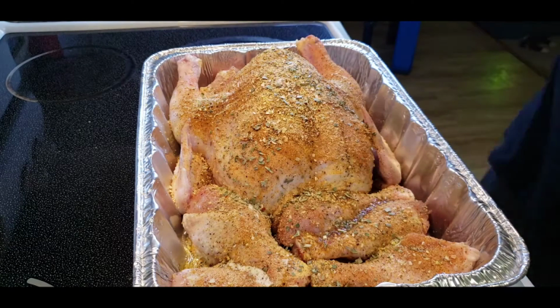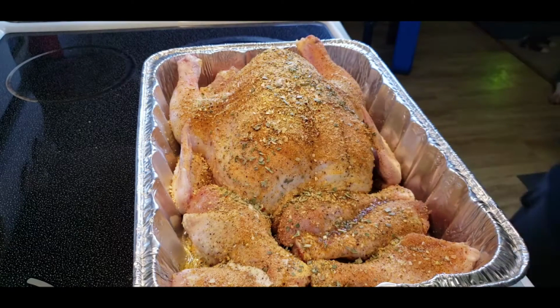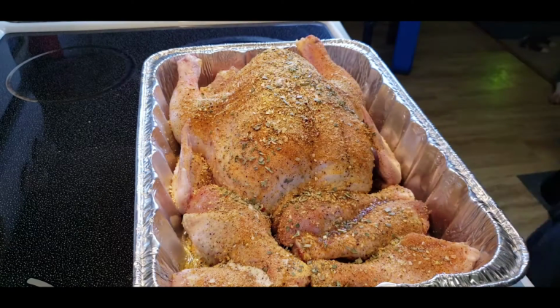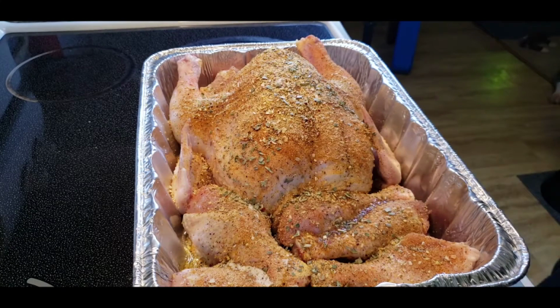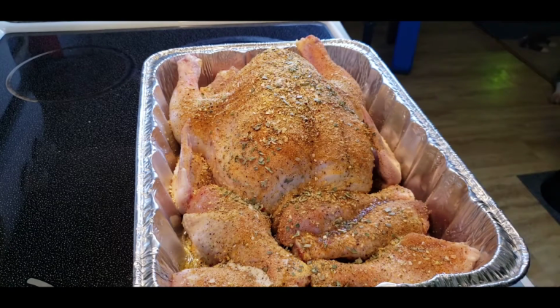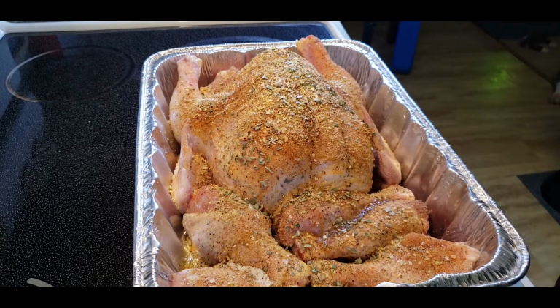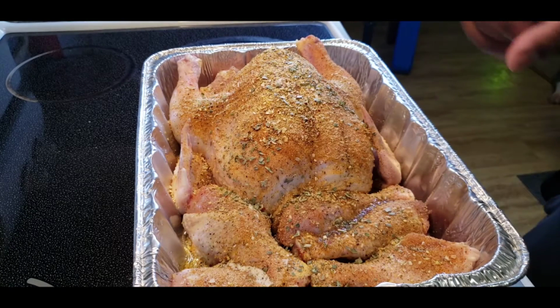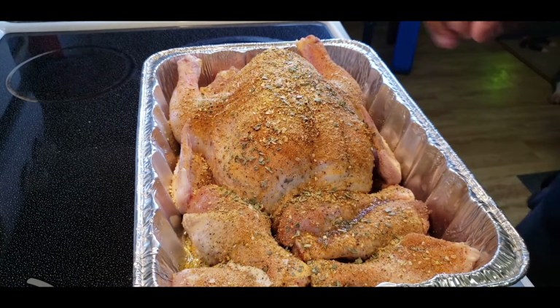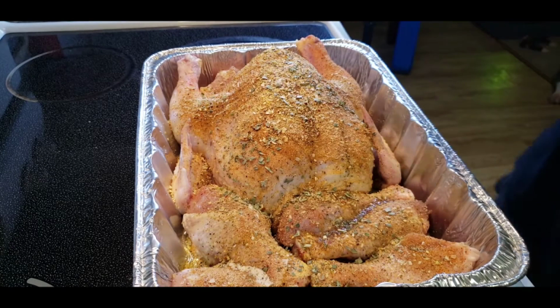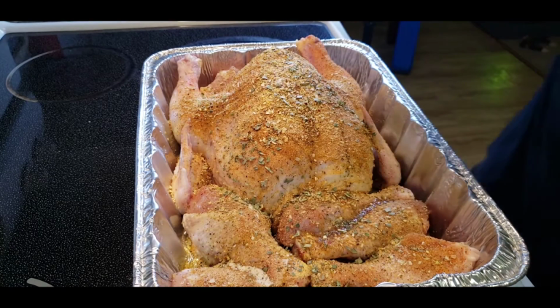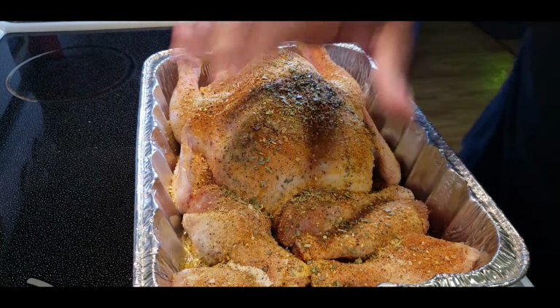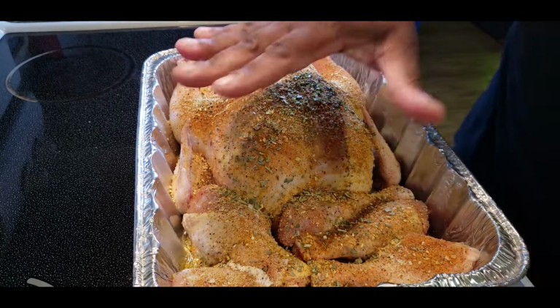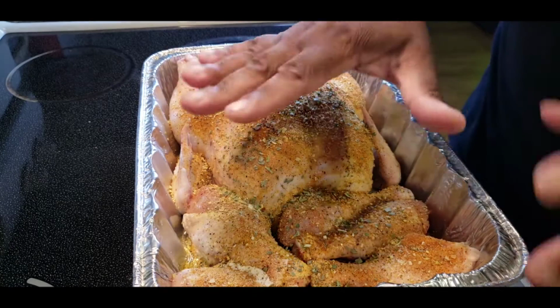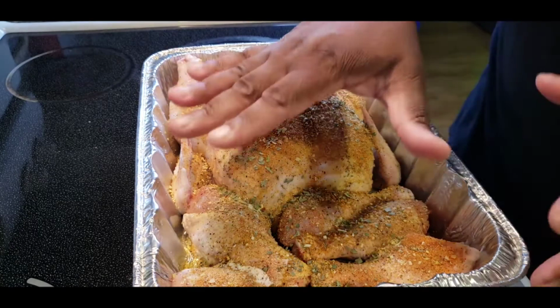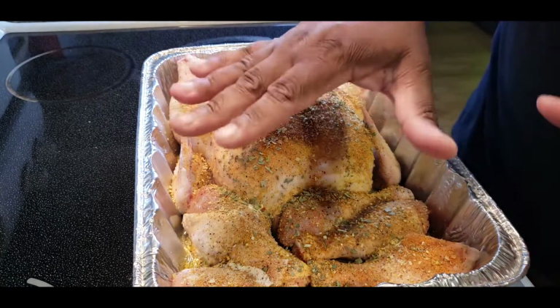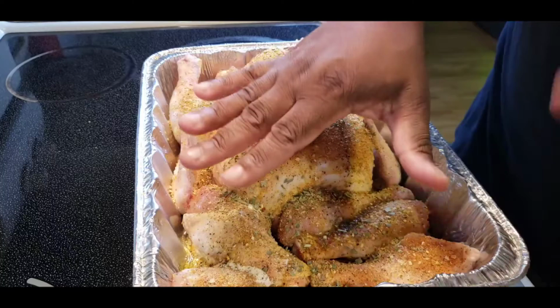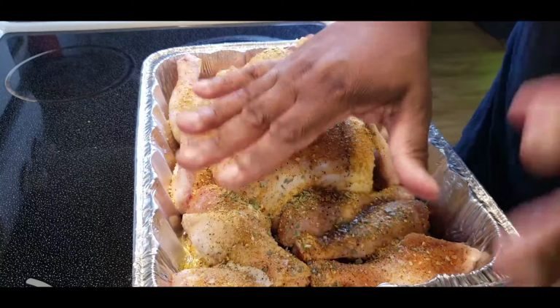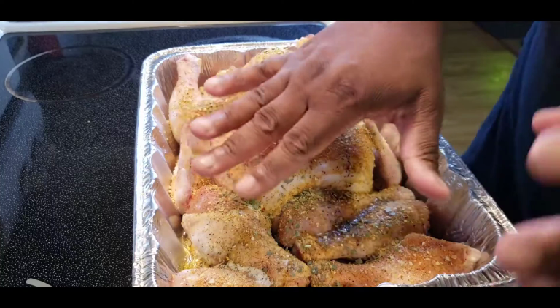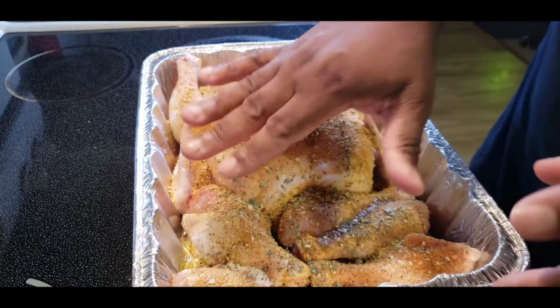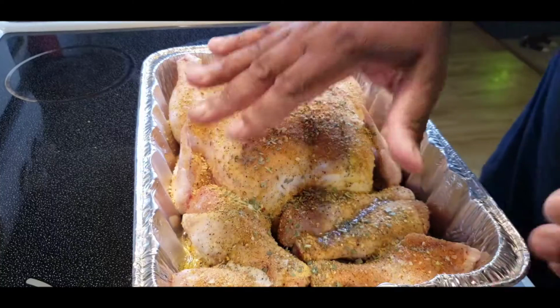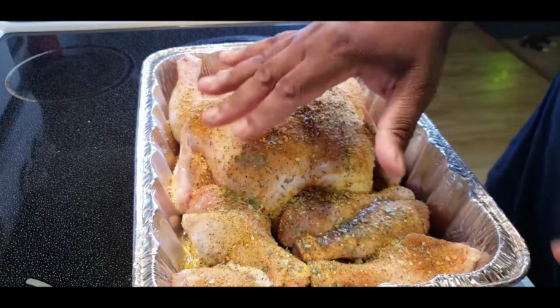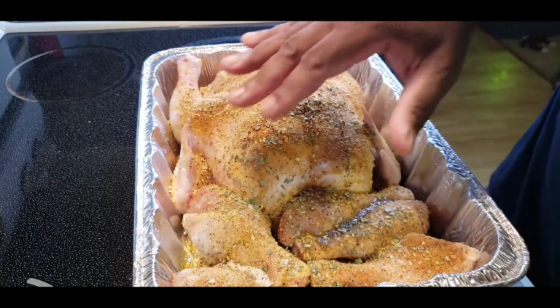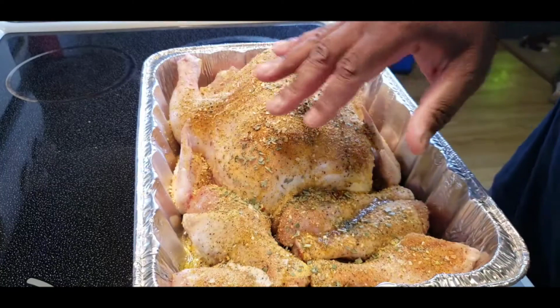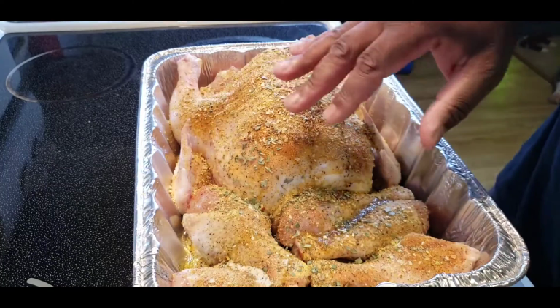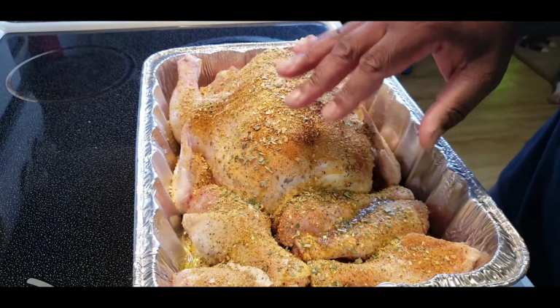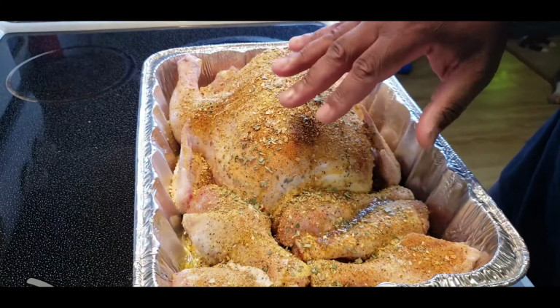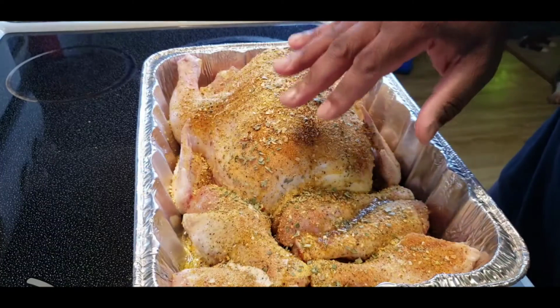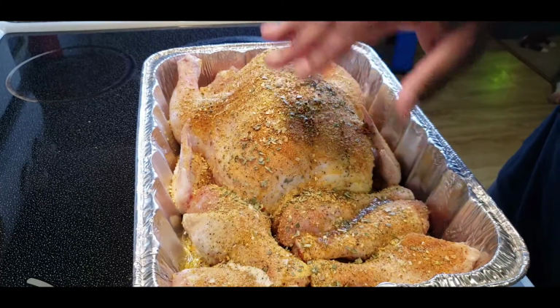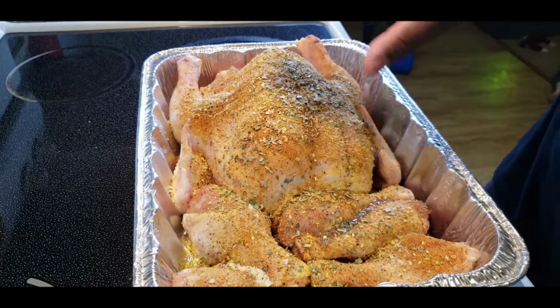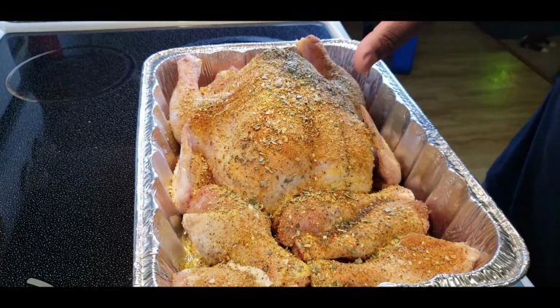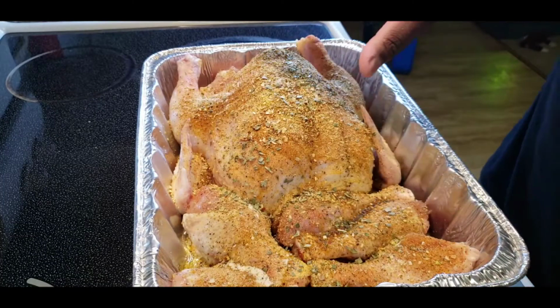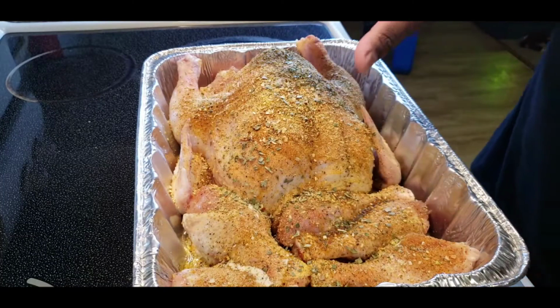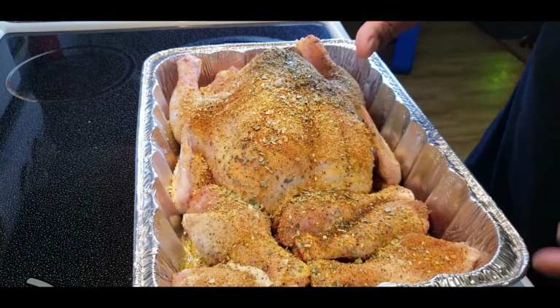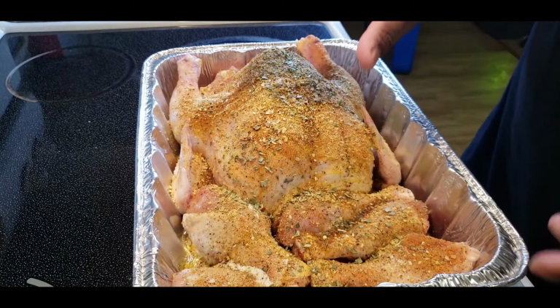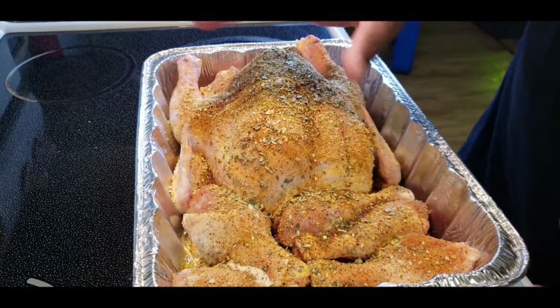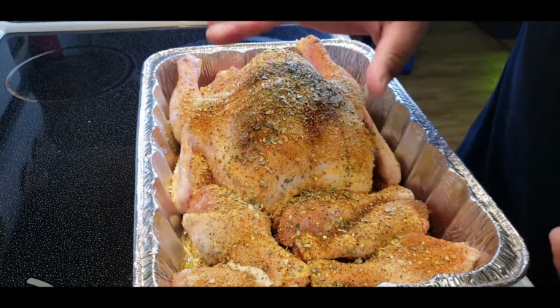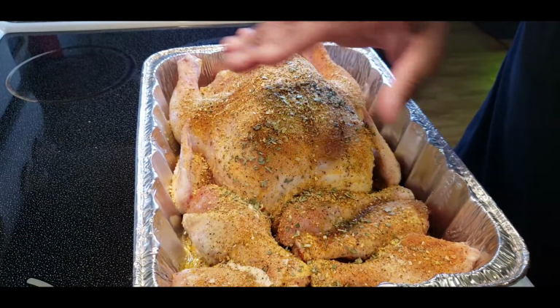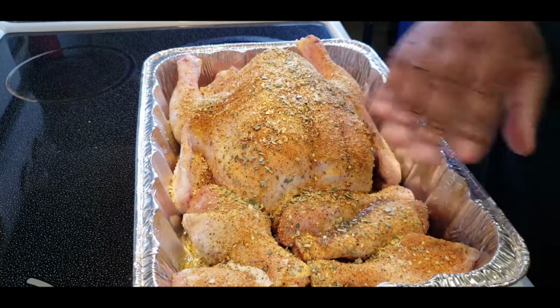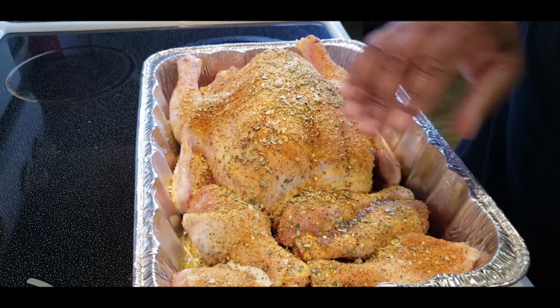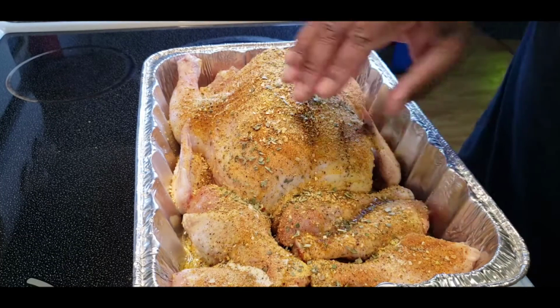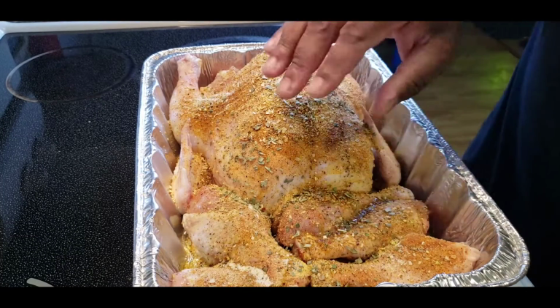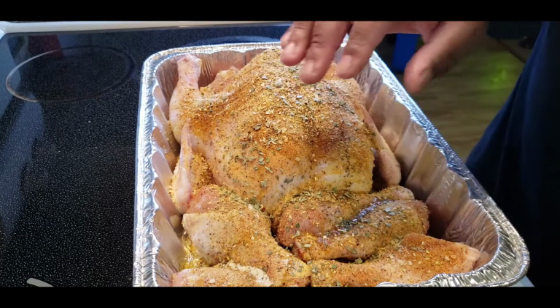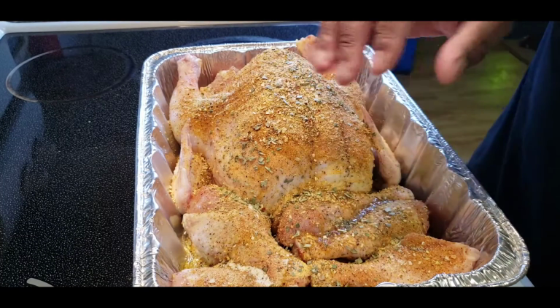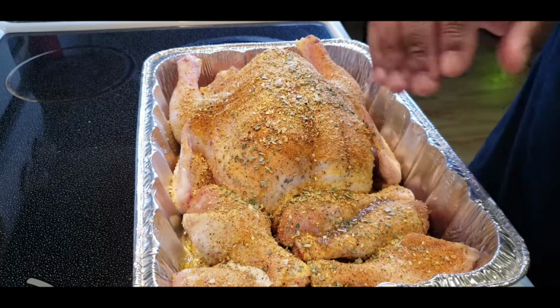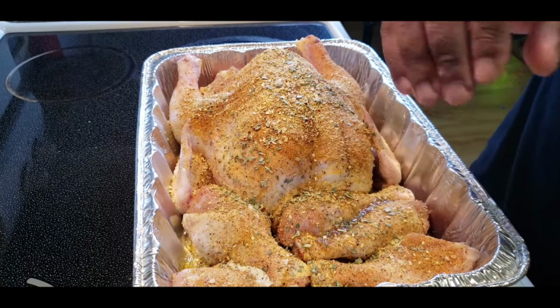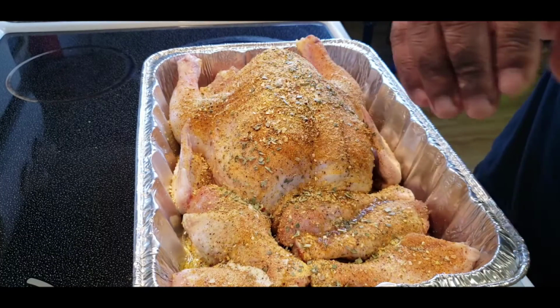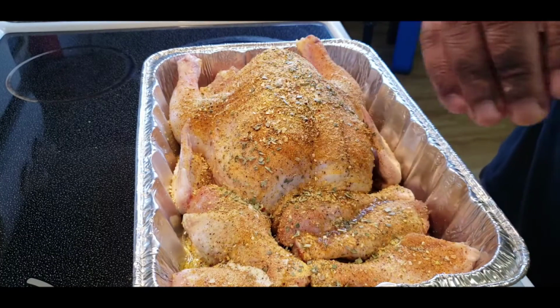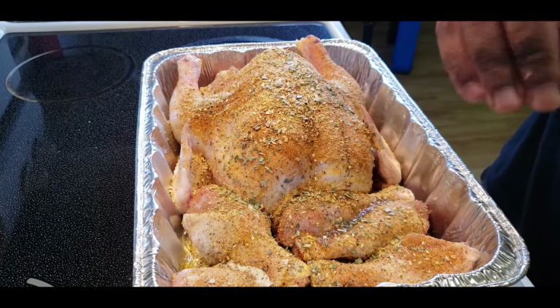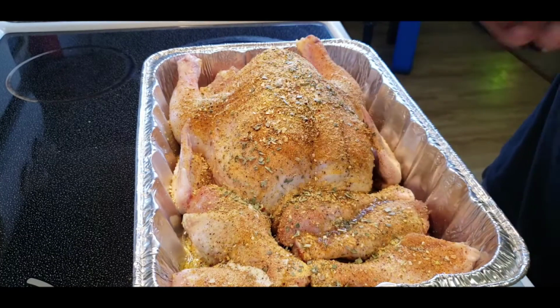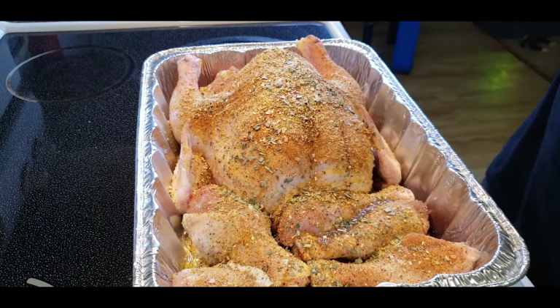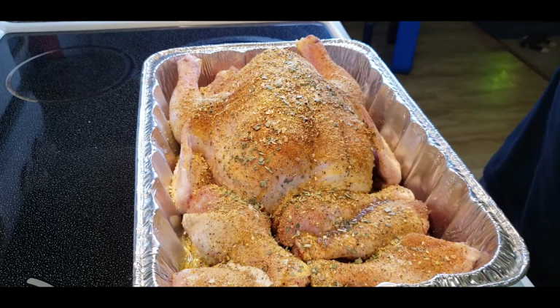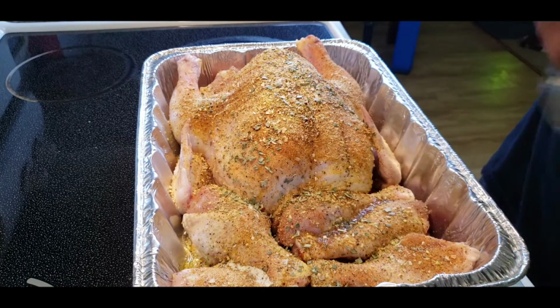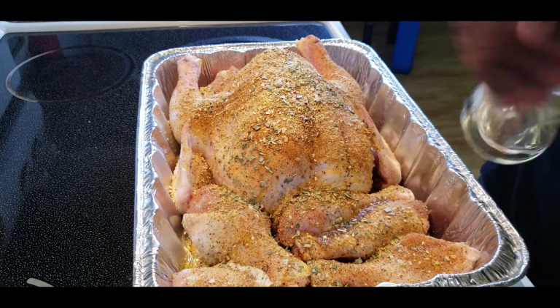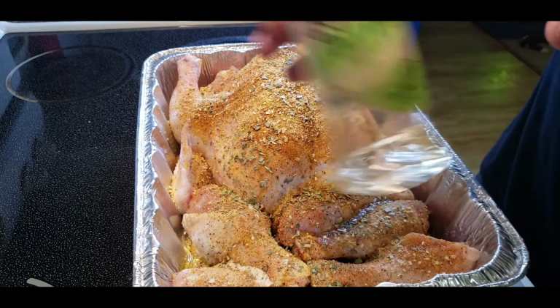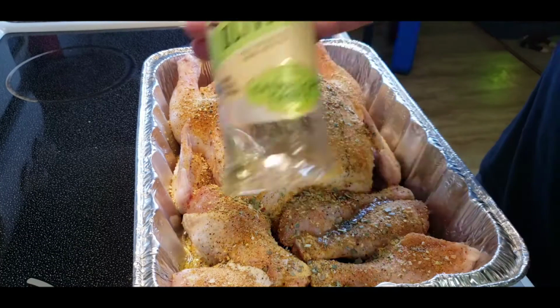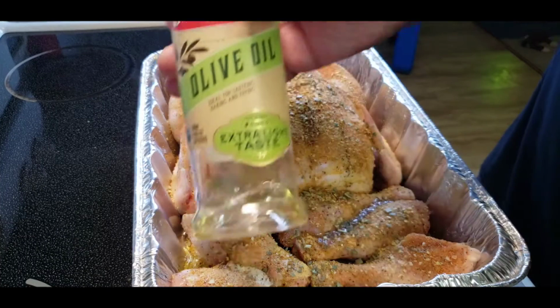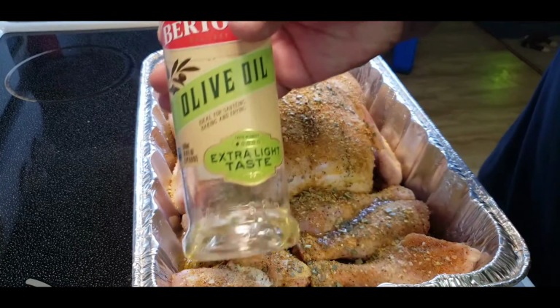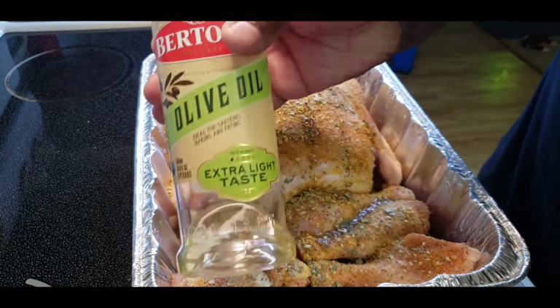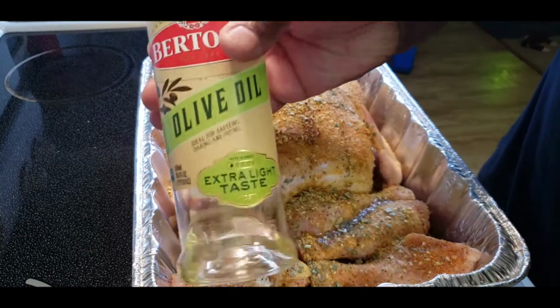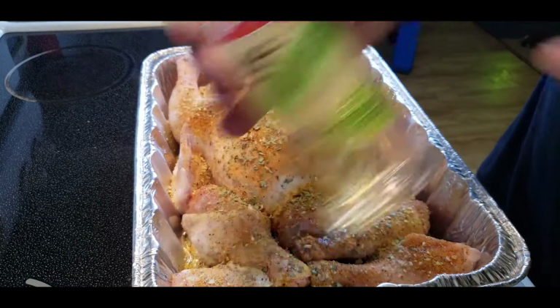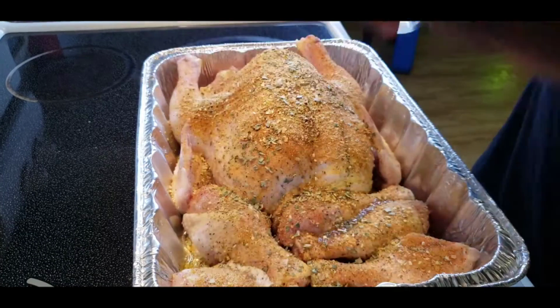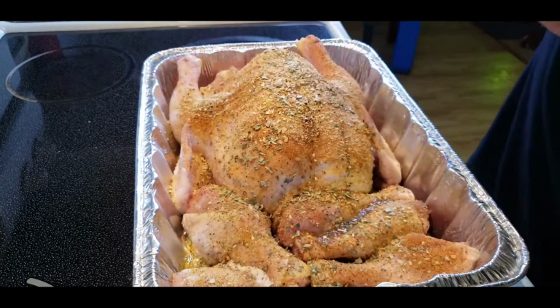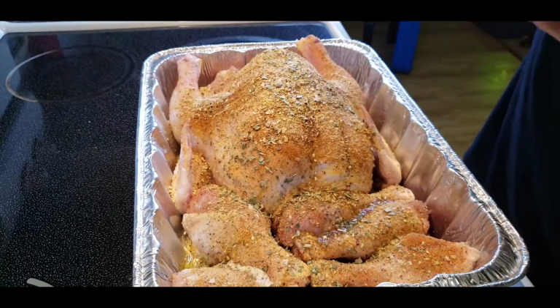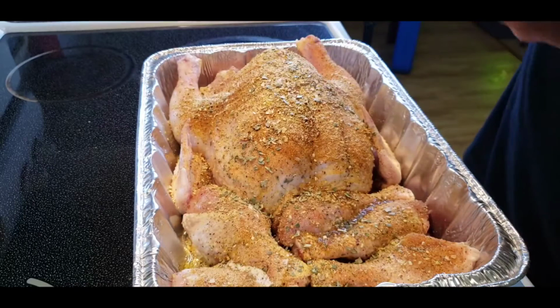Alright, now I'm going to mix this up real quick as best as I can. Let me add a little bit more olive oil.